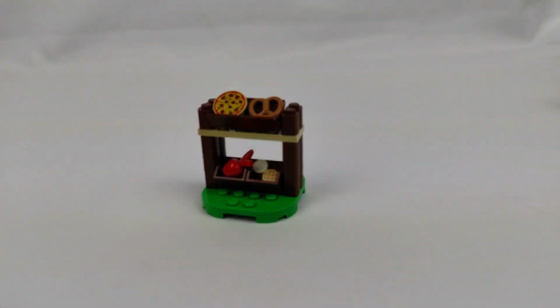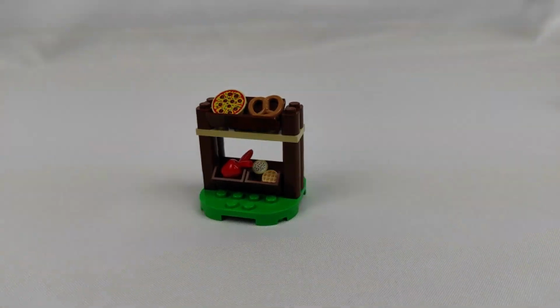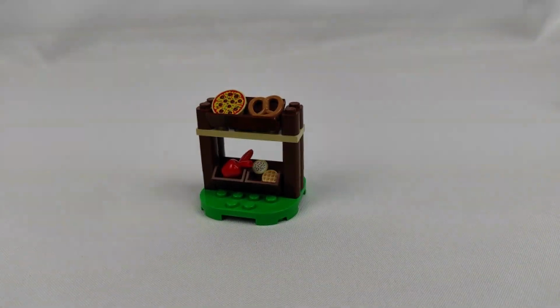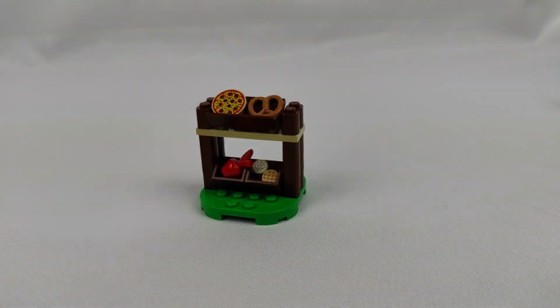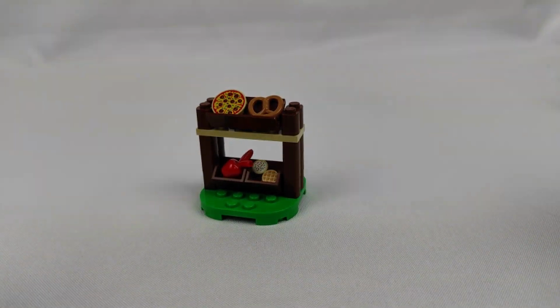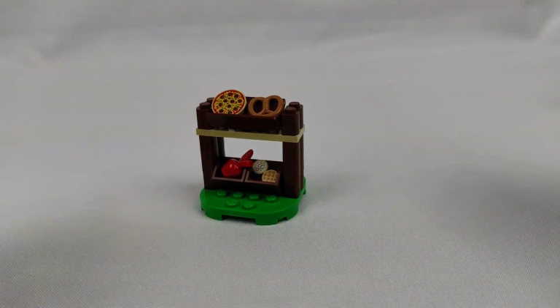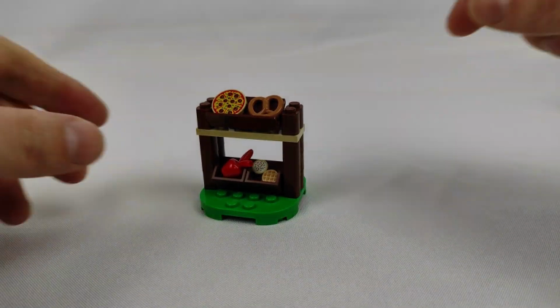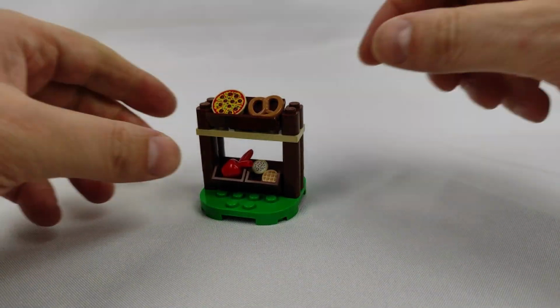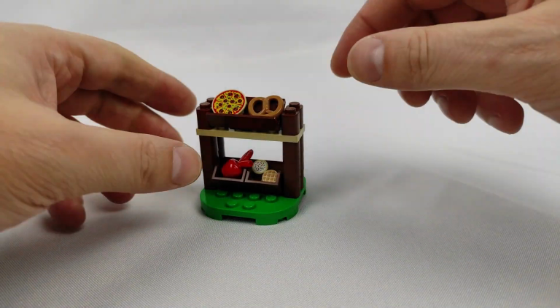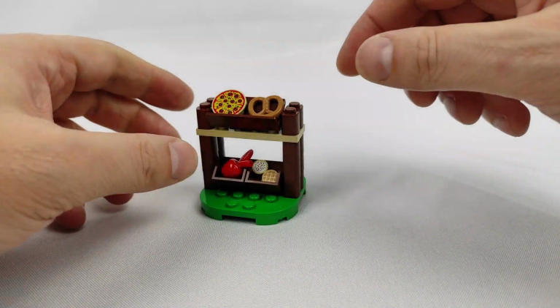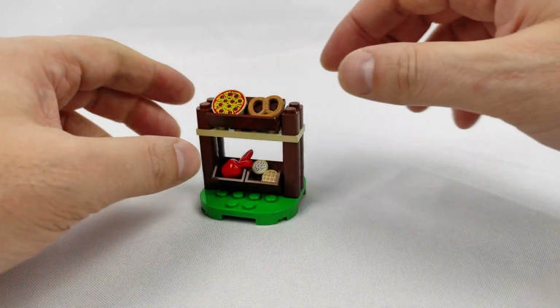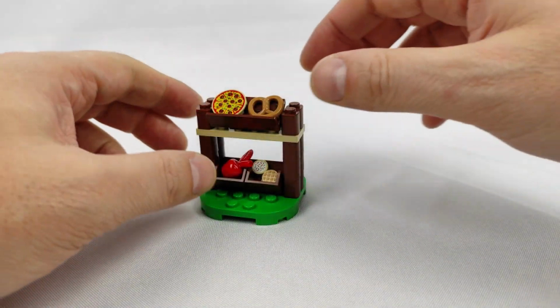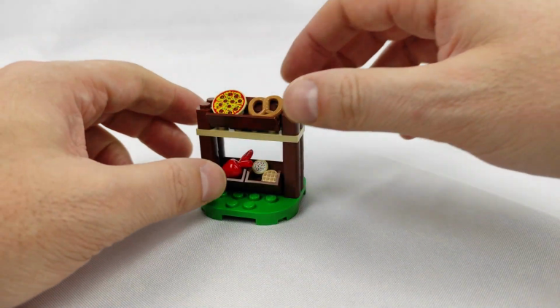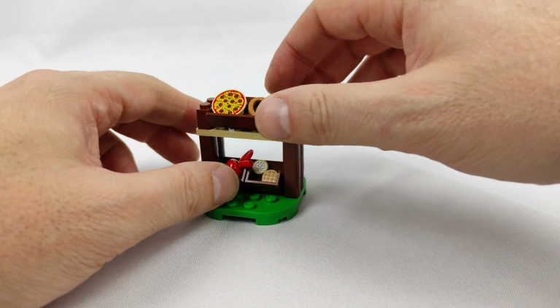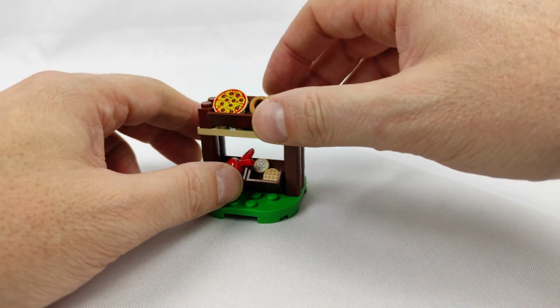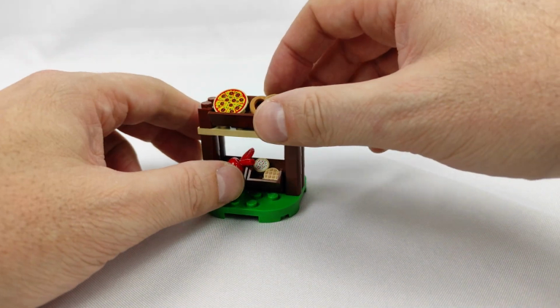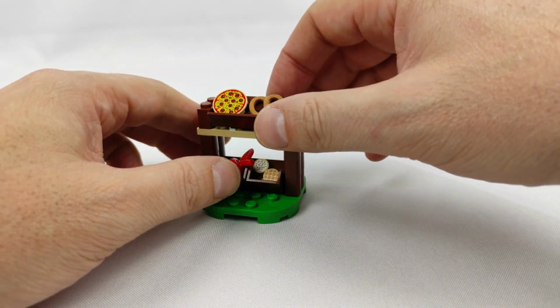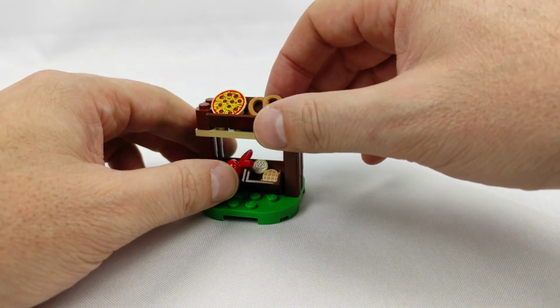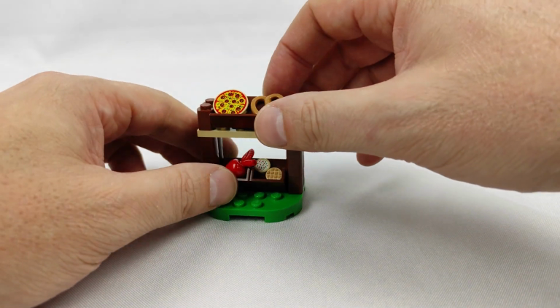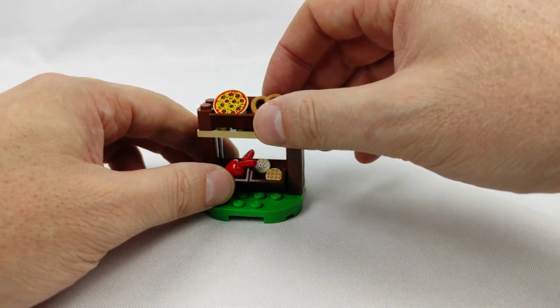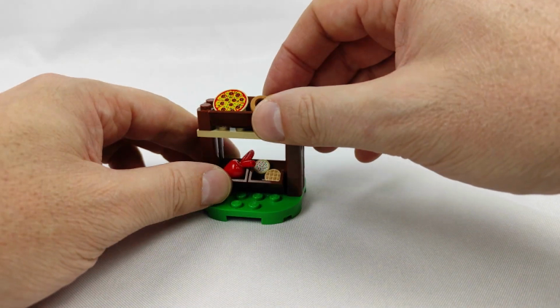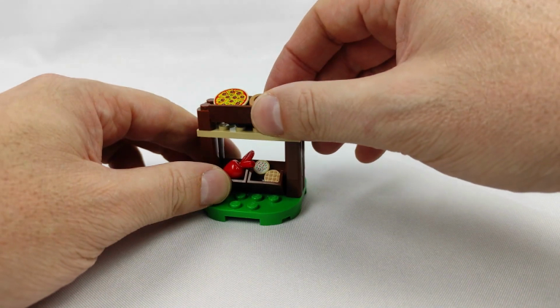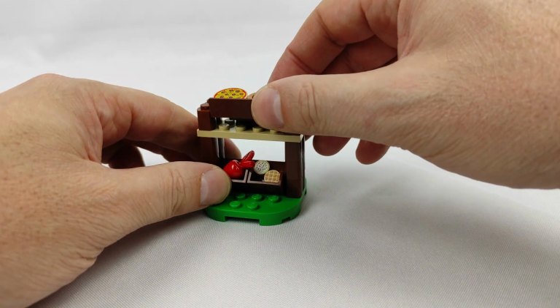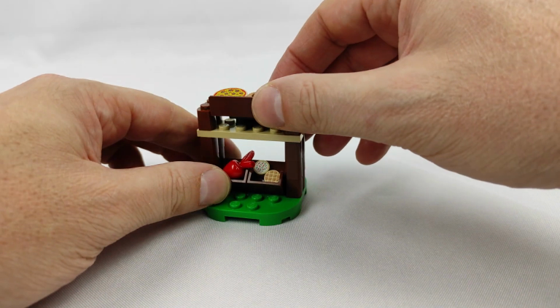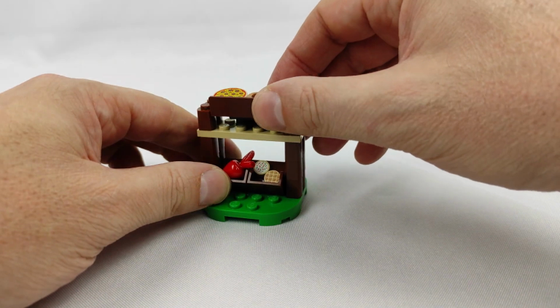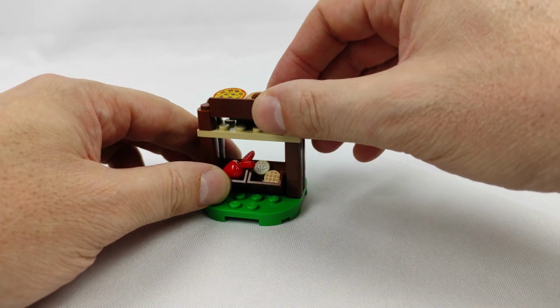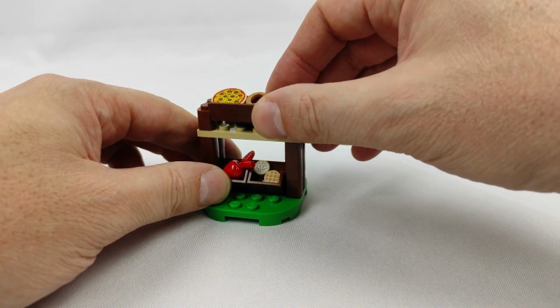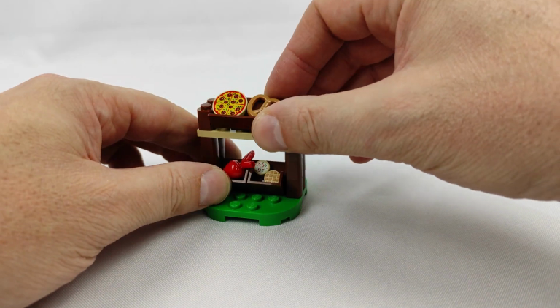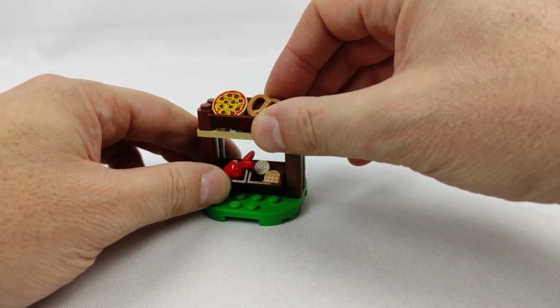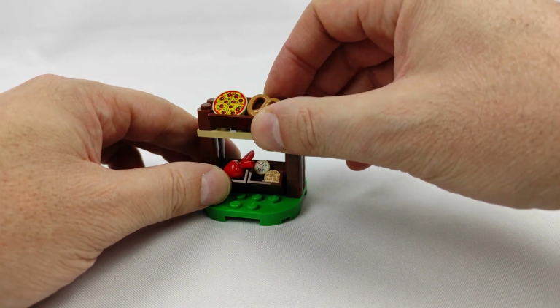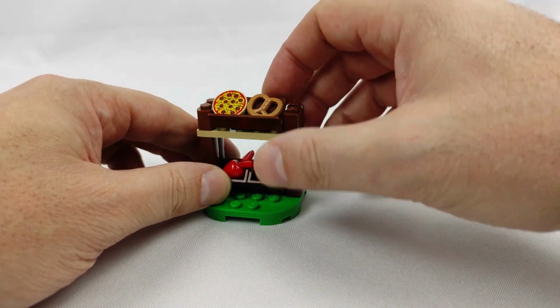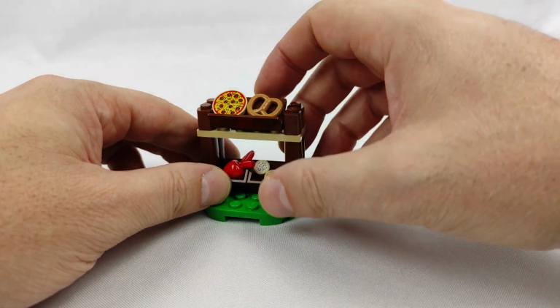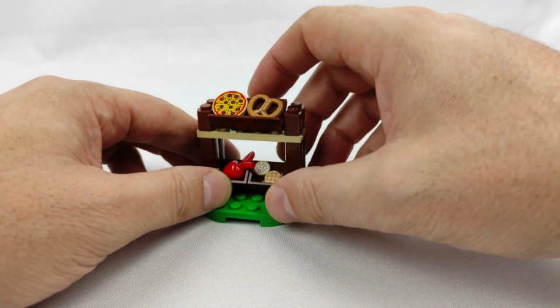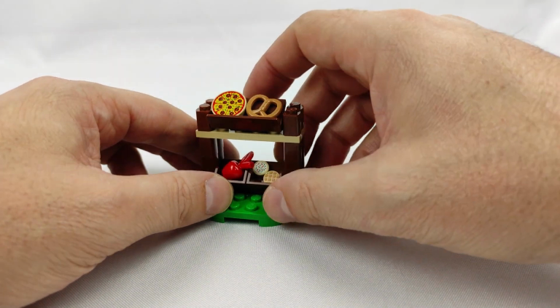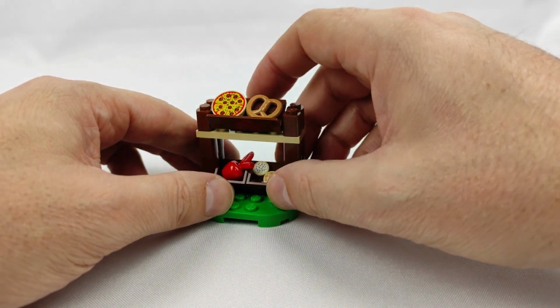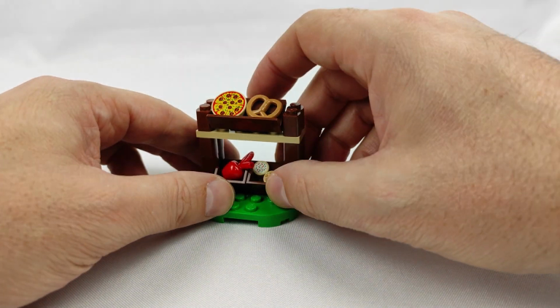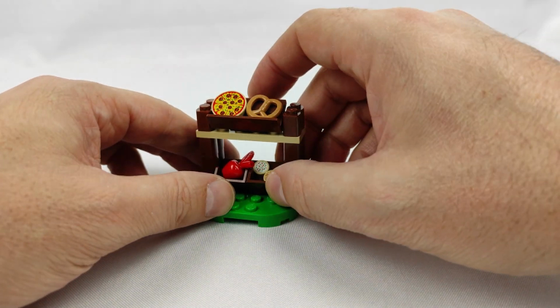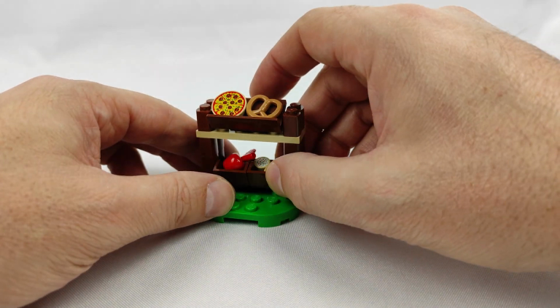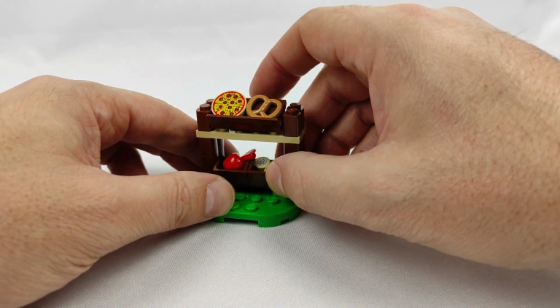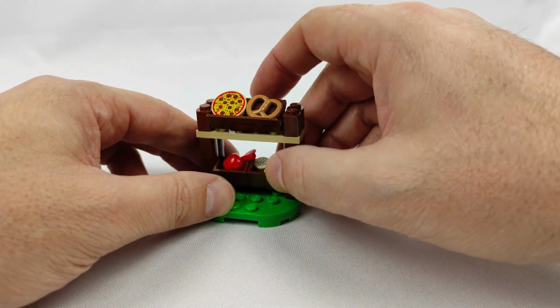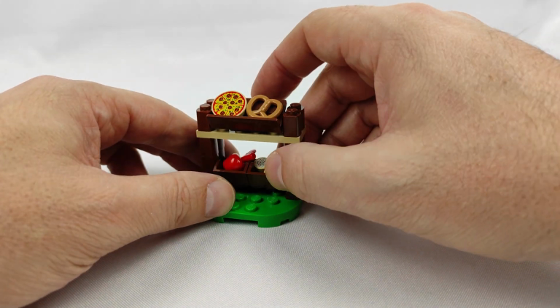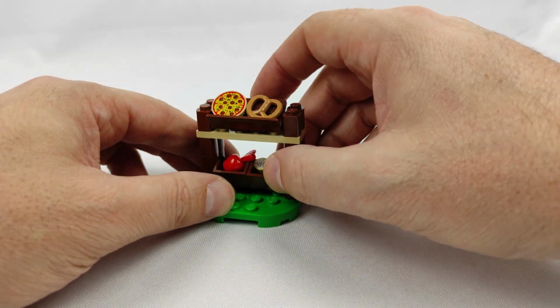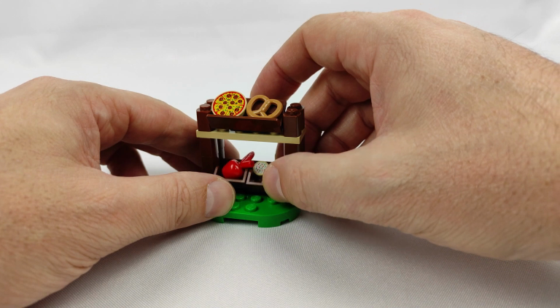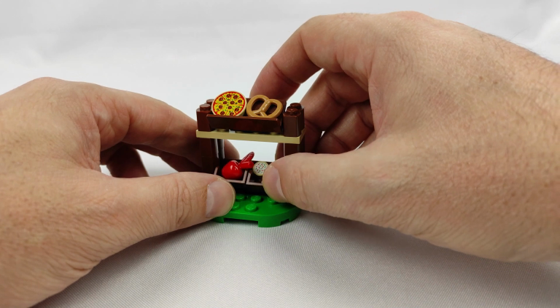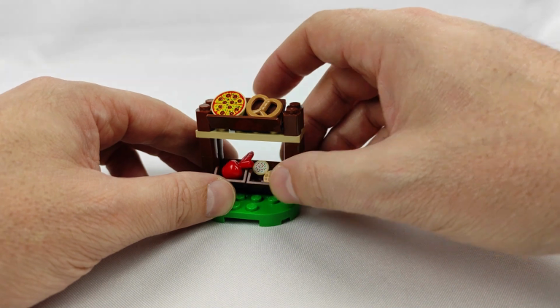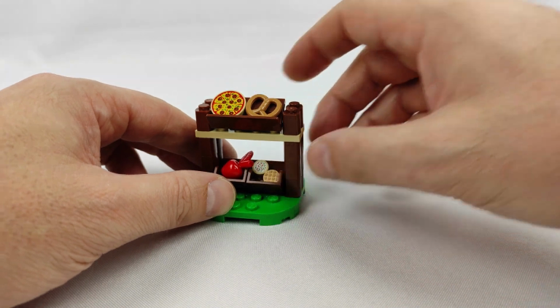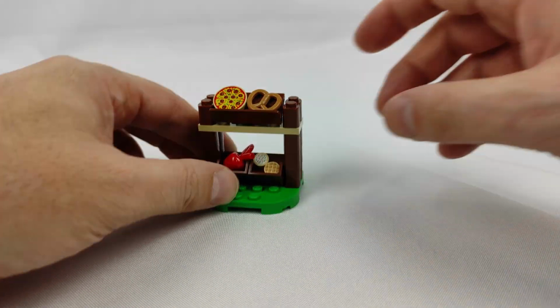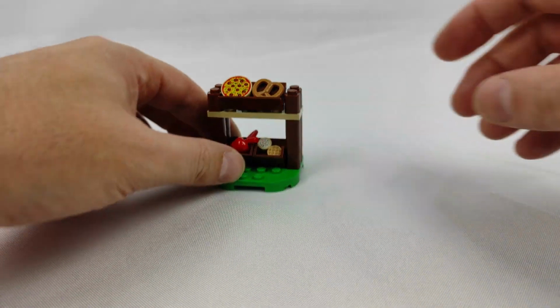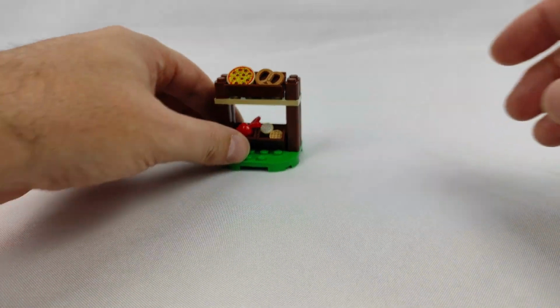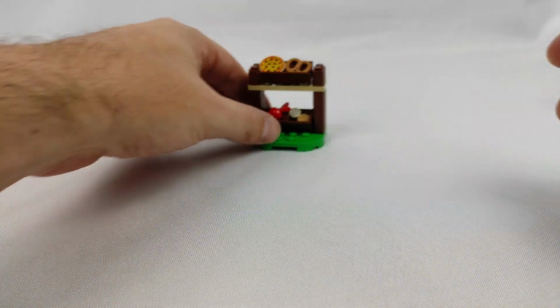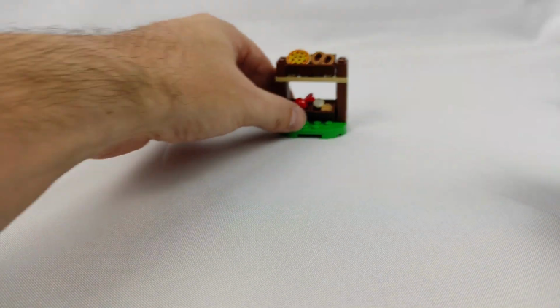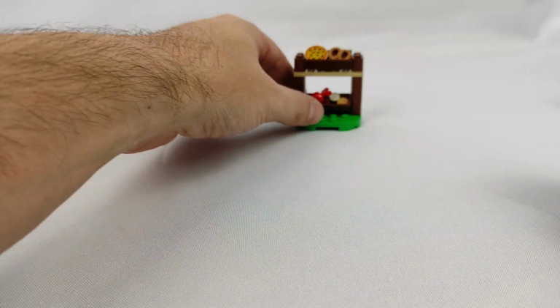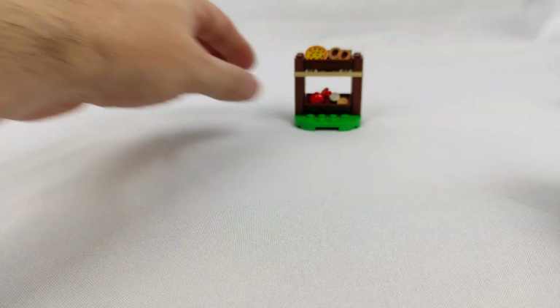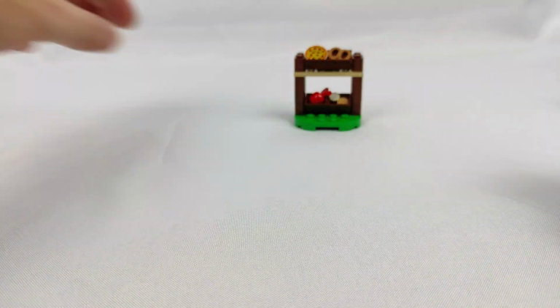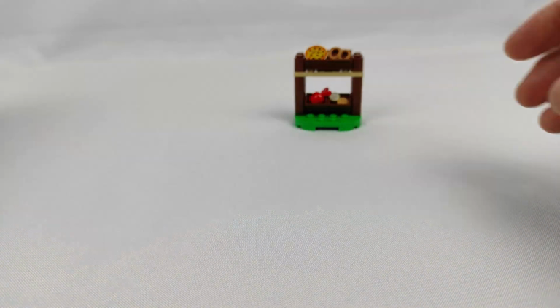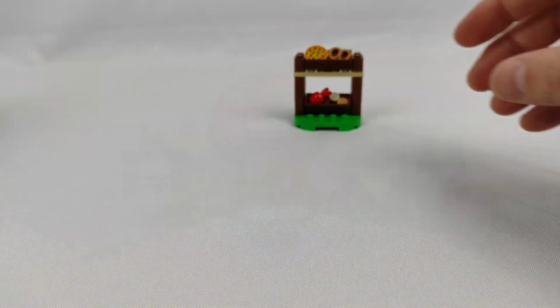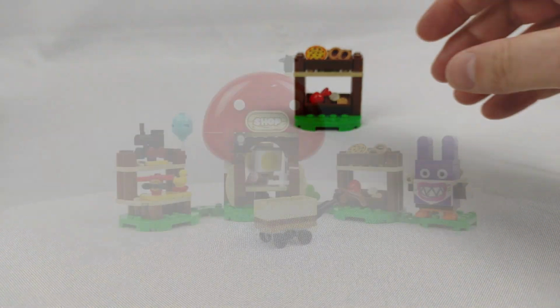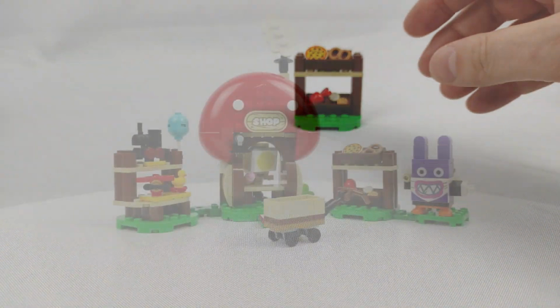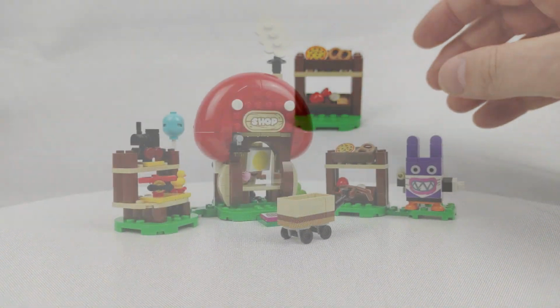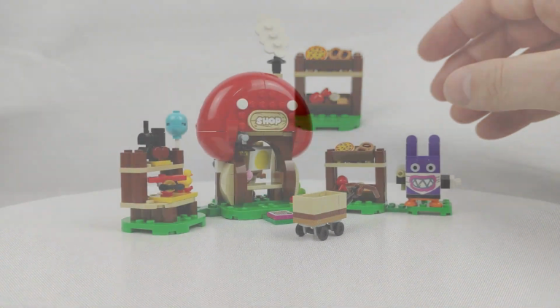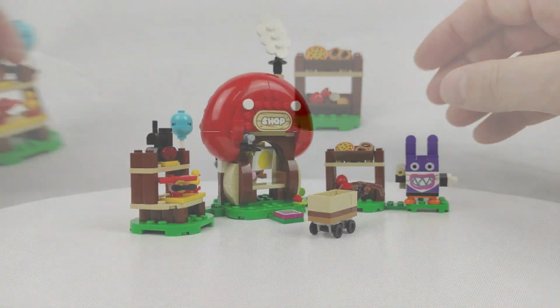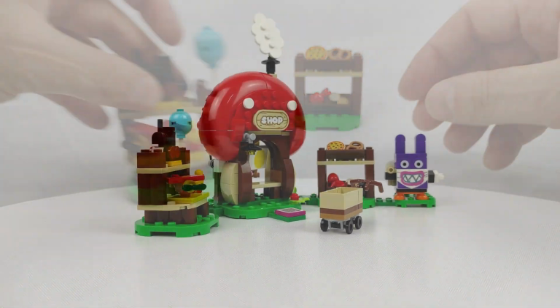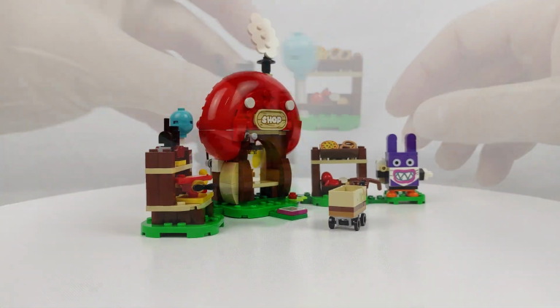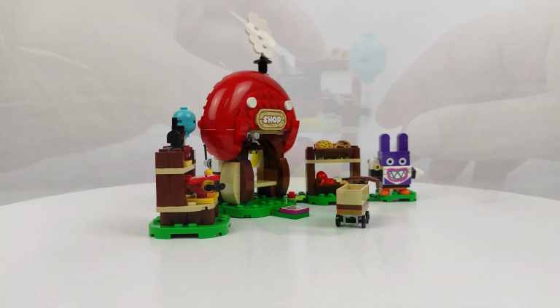The other shelf has the essential food: pizza, cookies, pretzels, and an apple — for those who care about their weight.